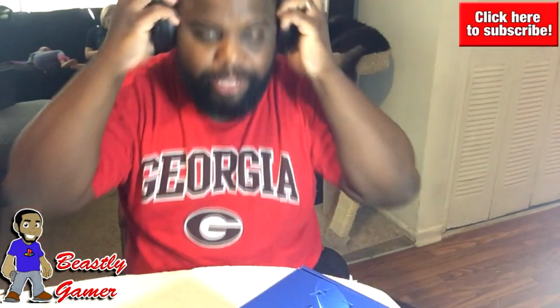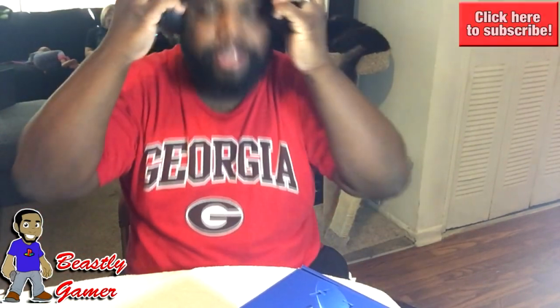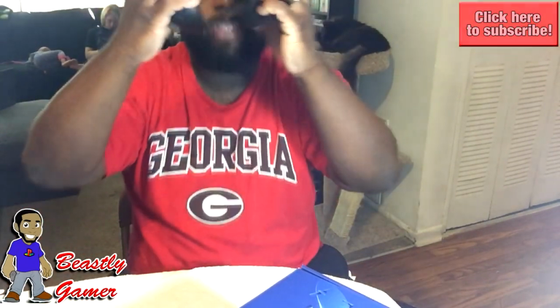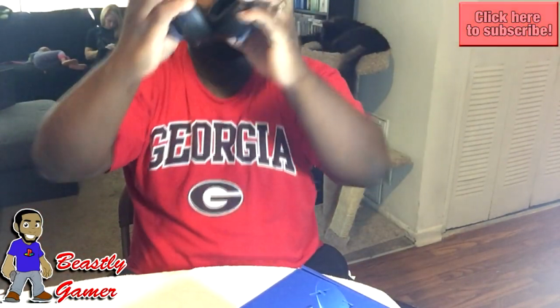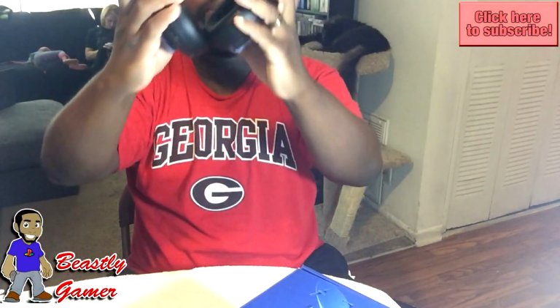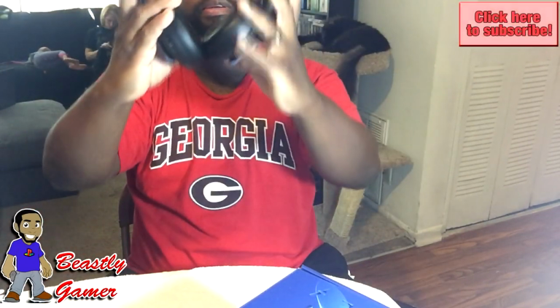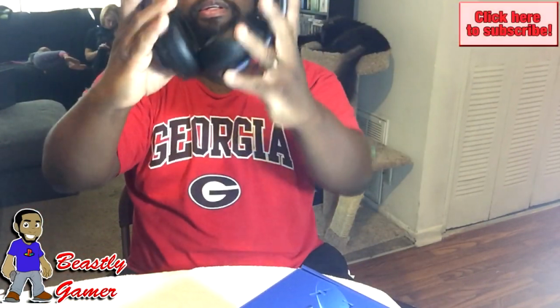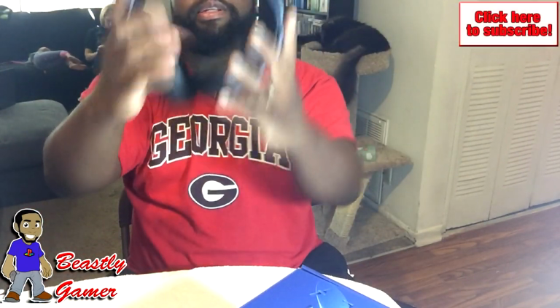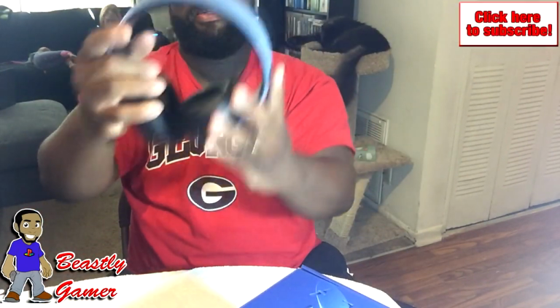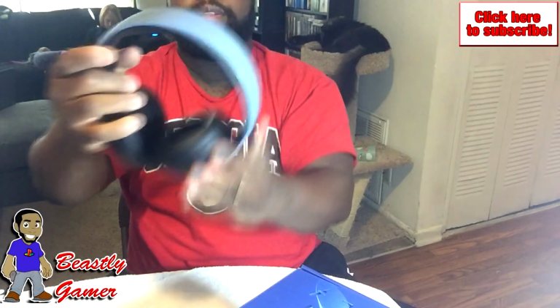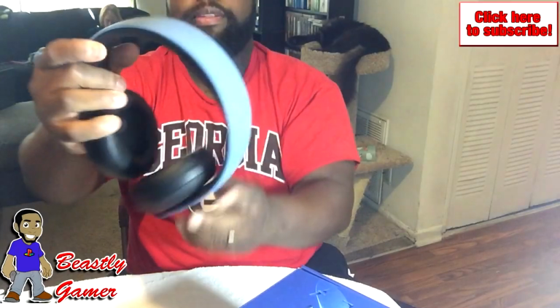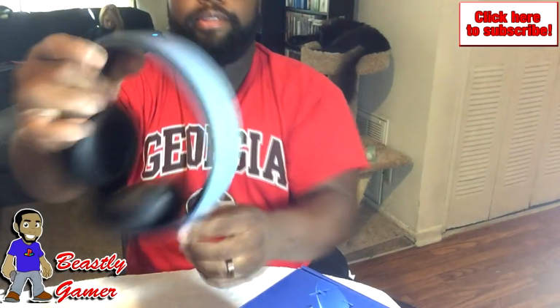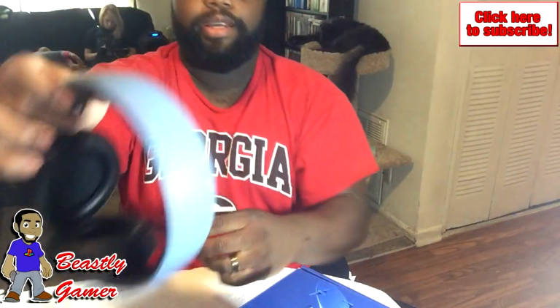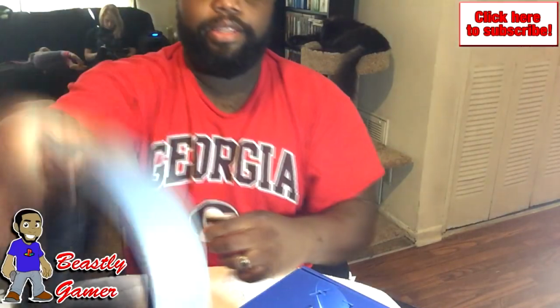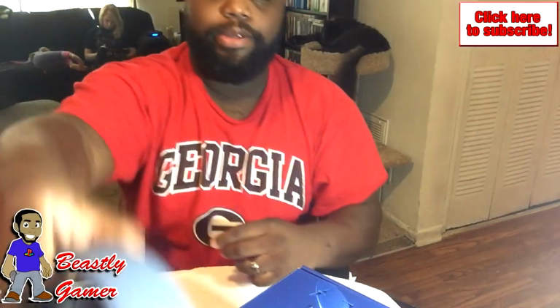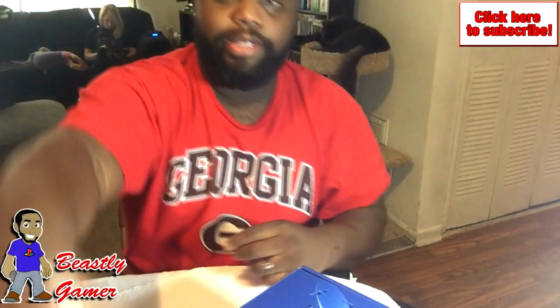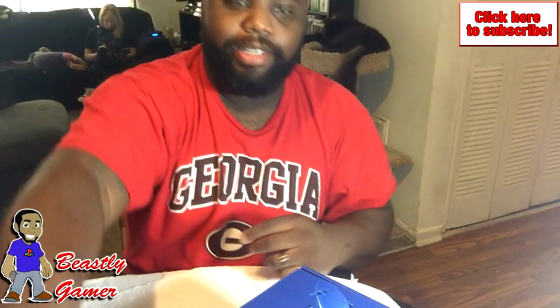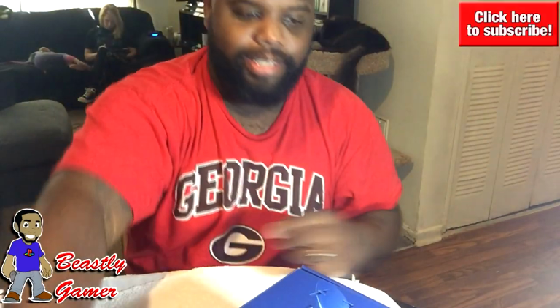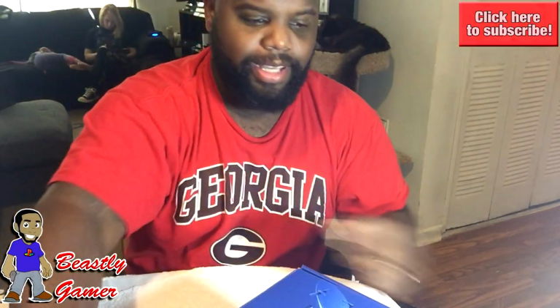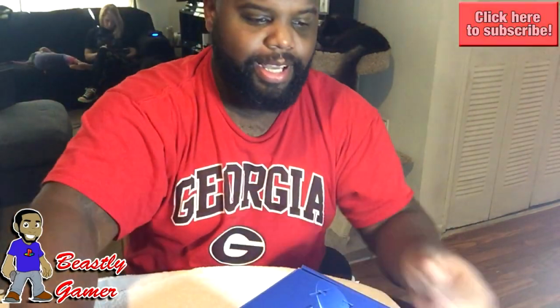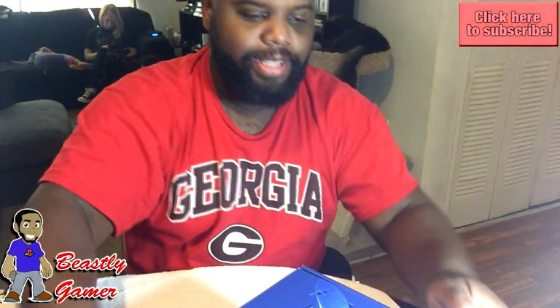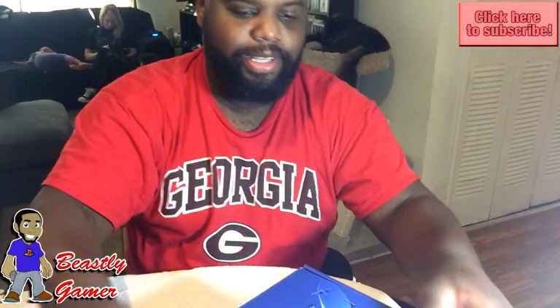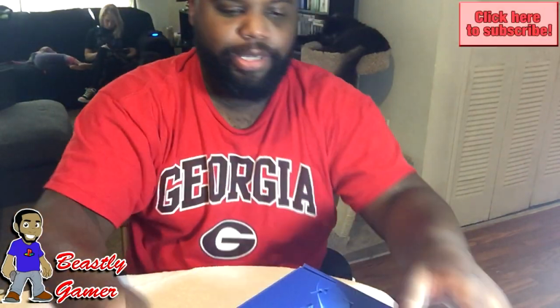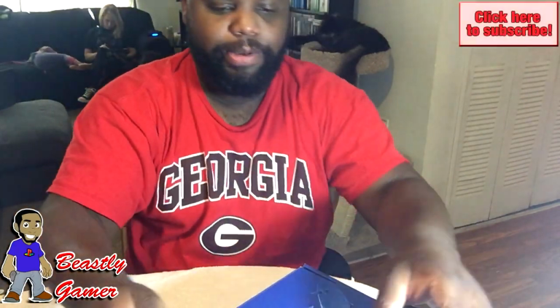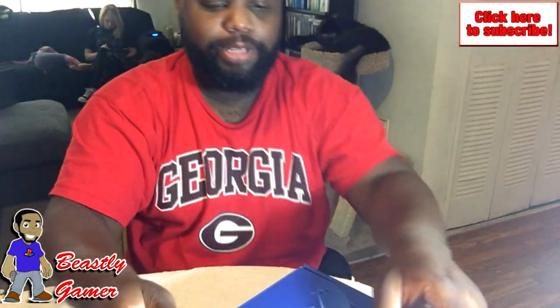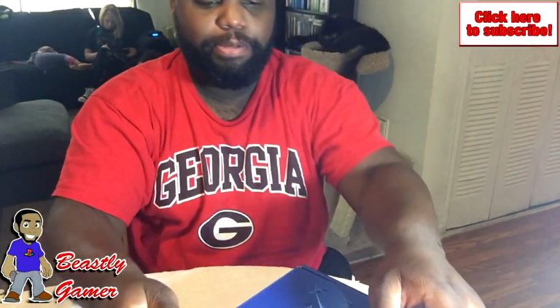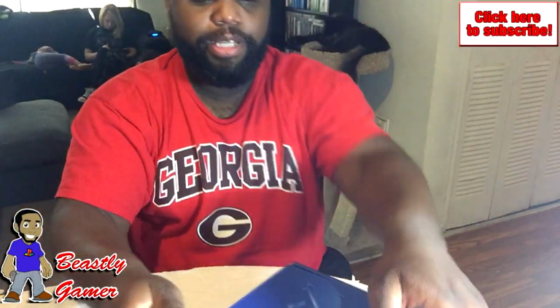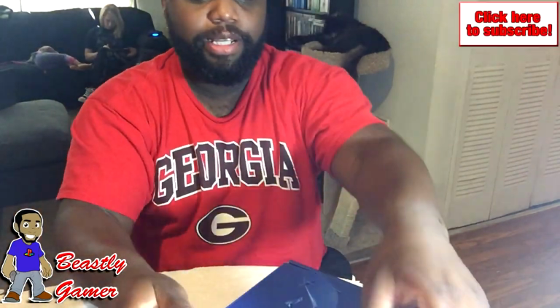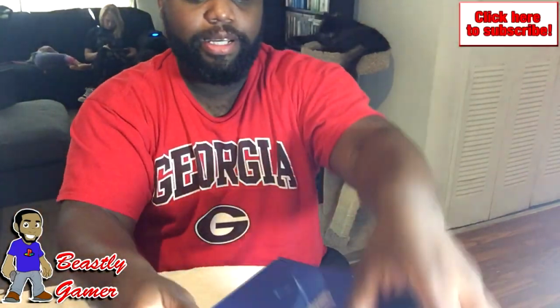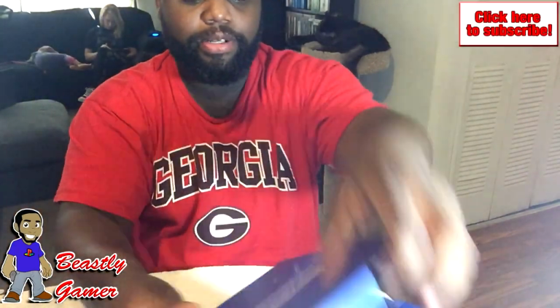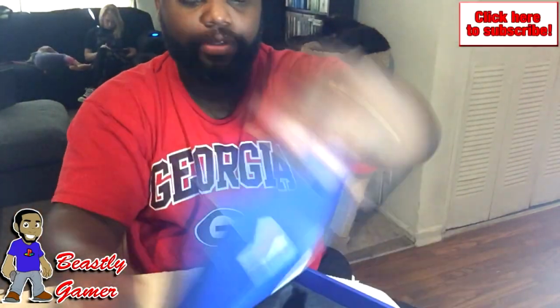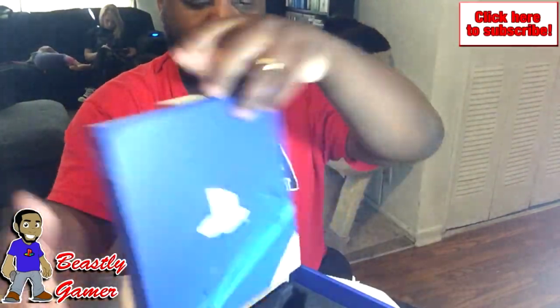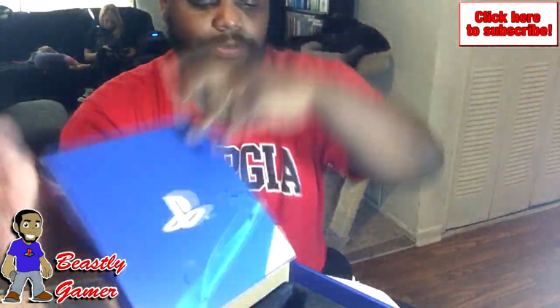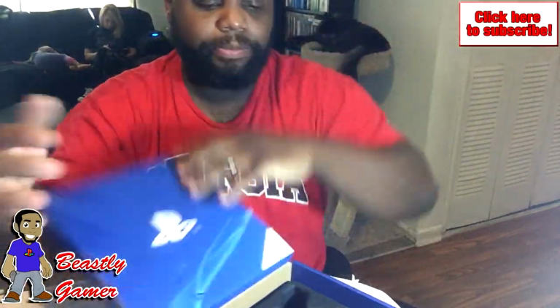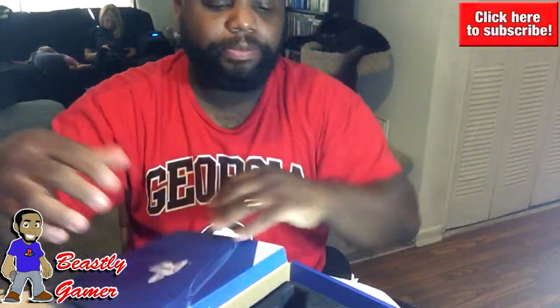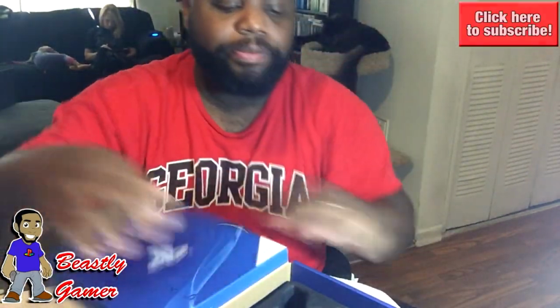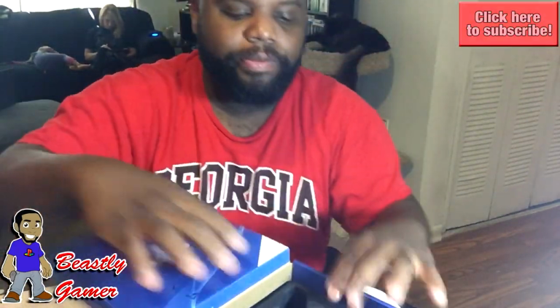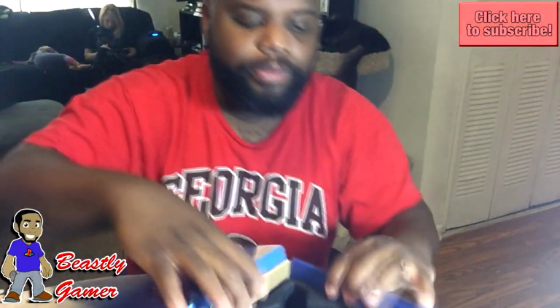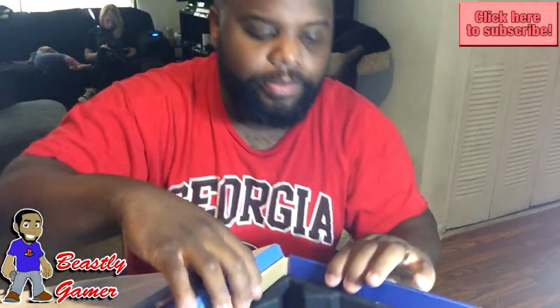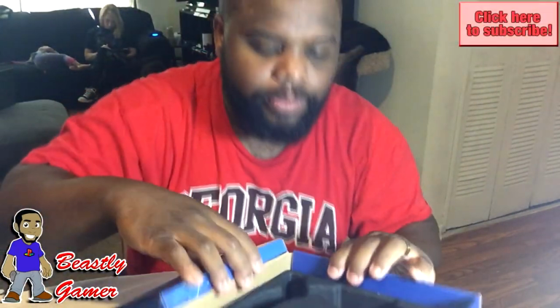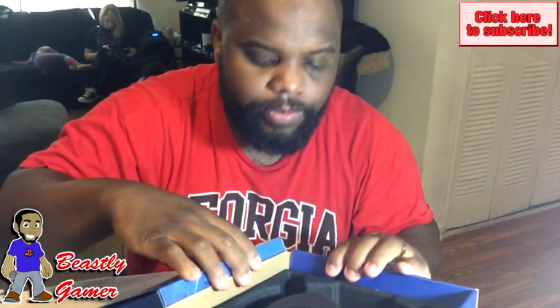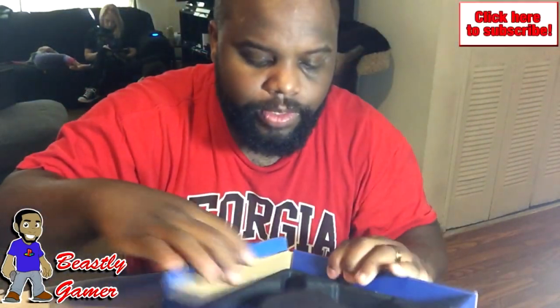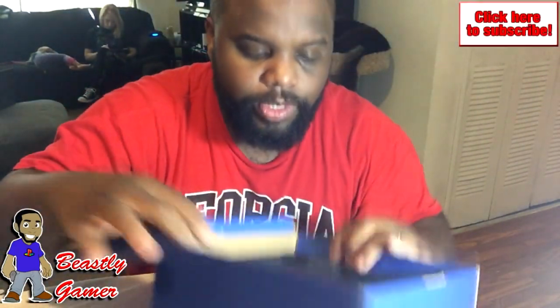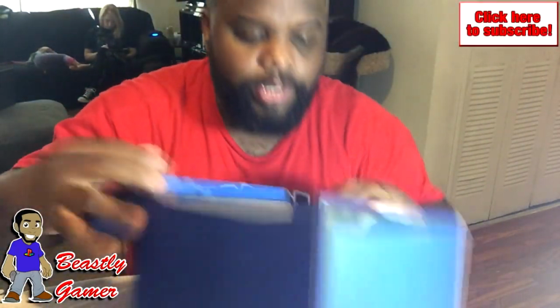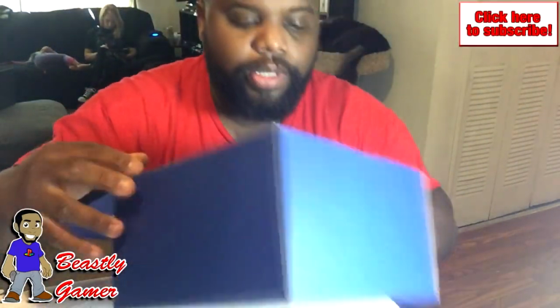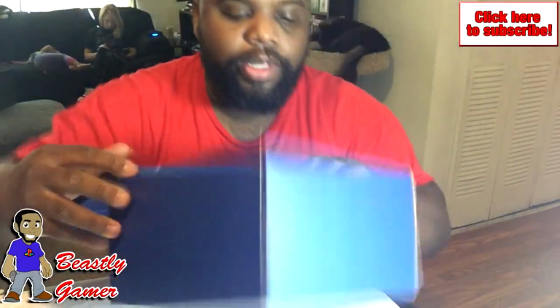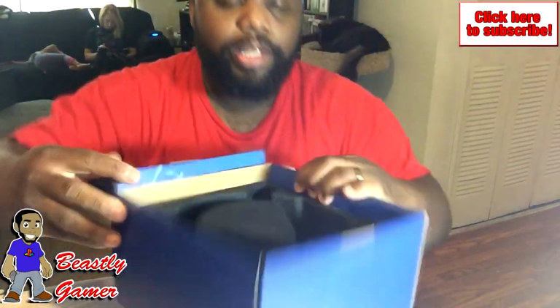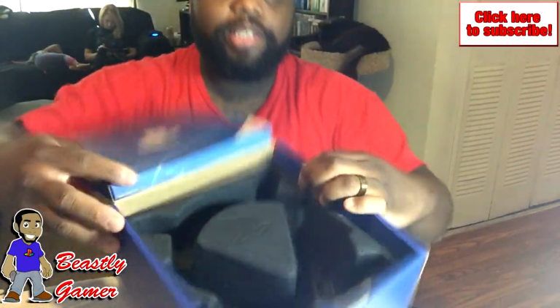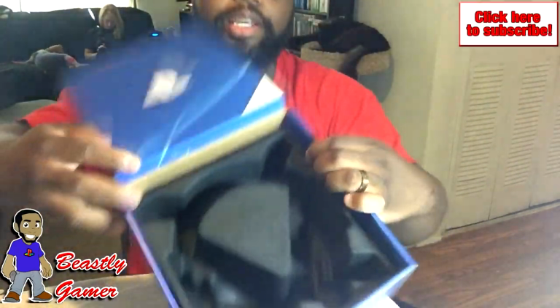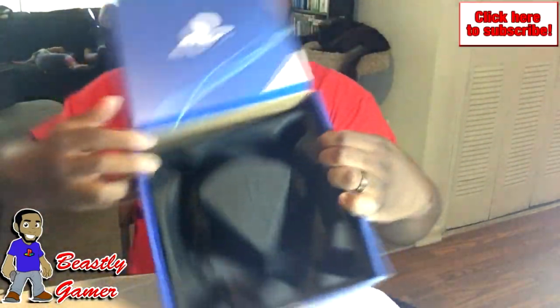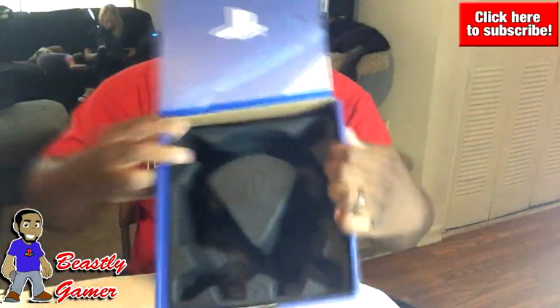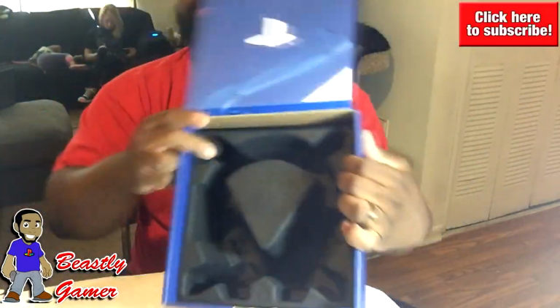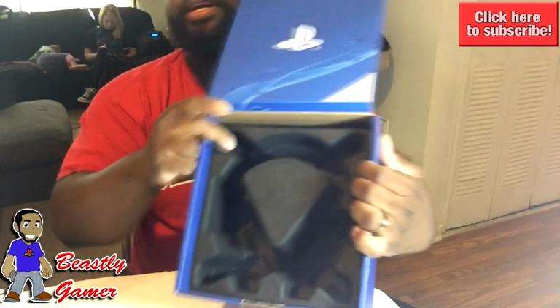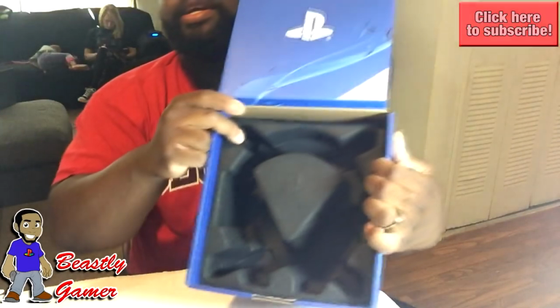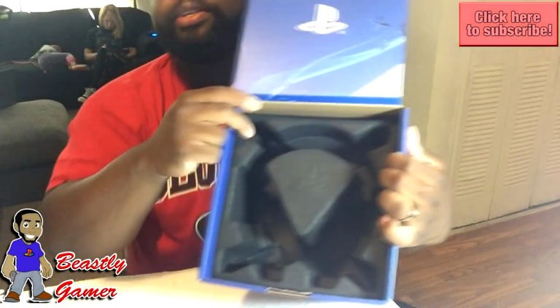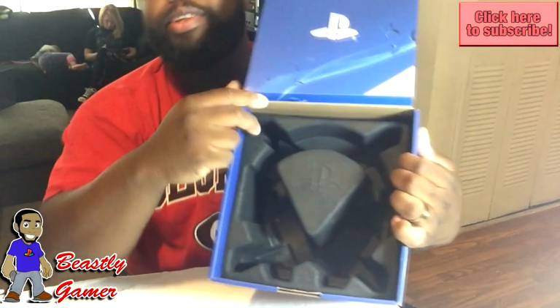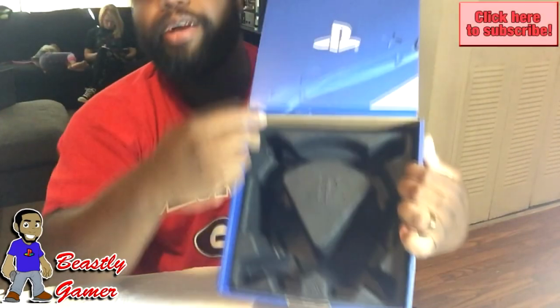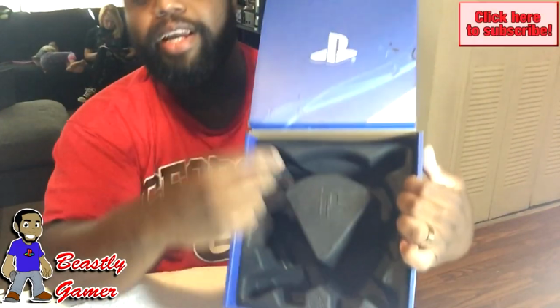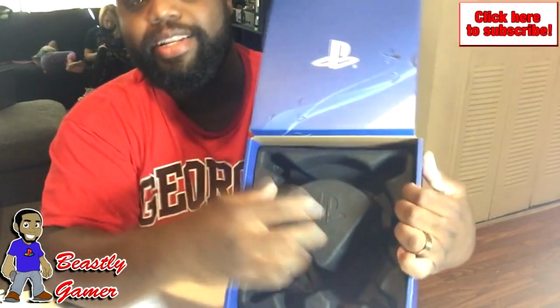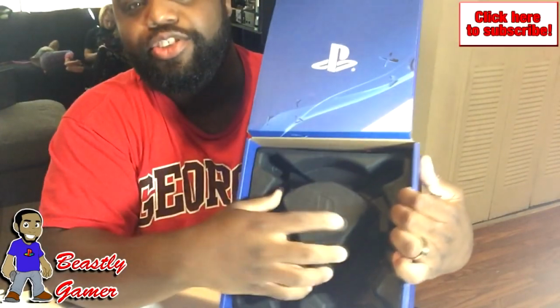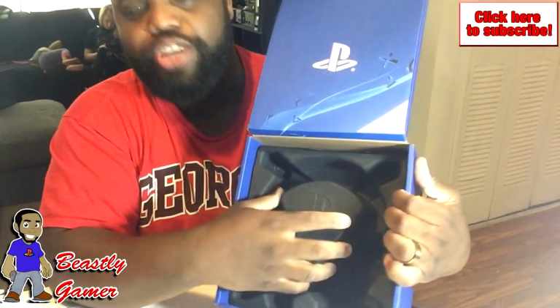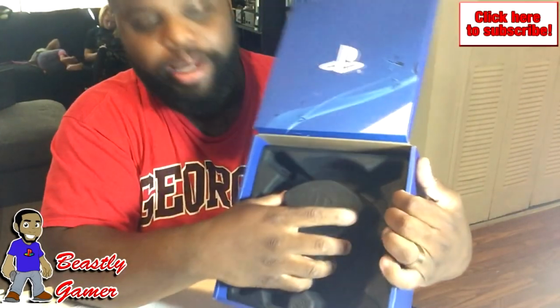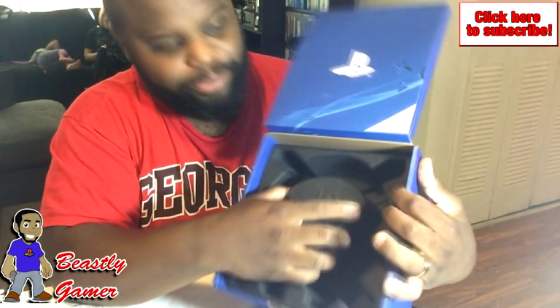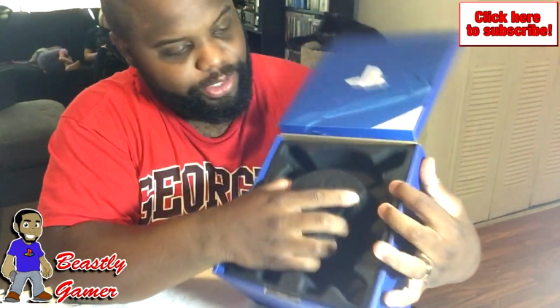I know that this thing has a USB dongle and it's not in here. So I got gypped.